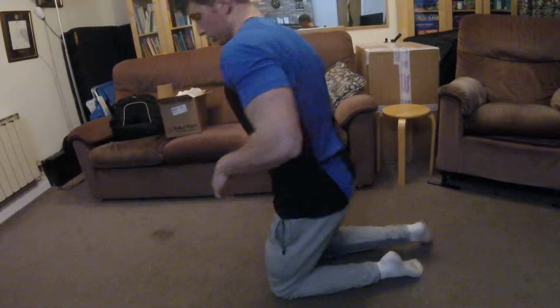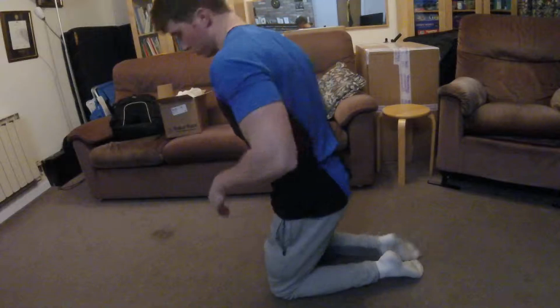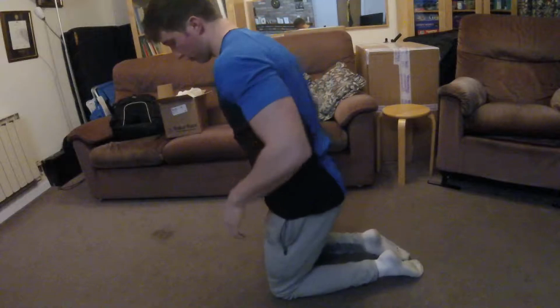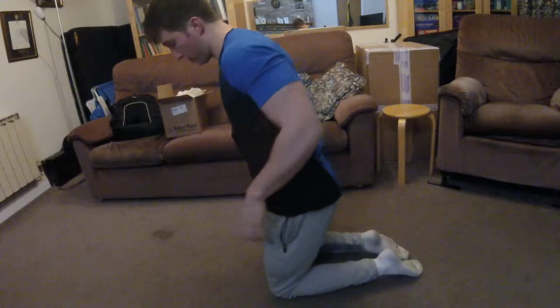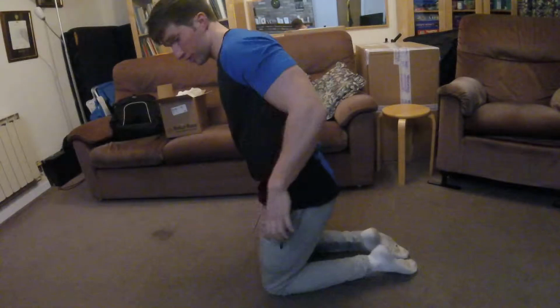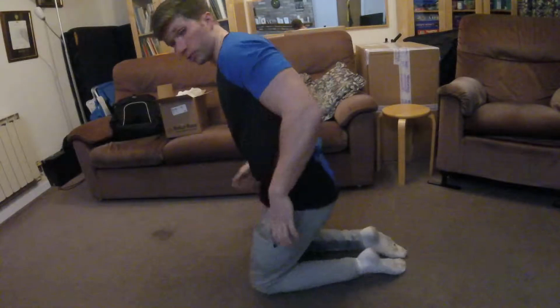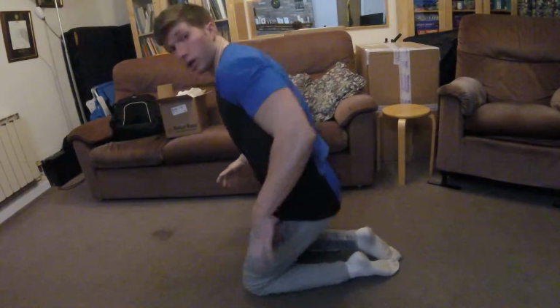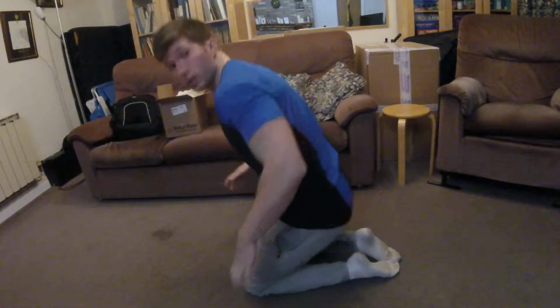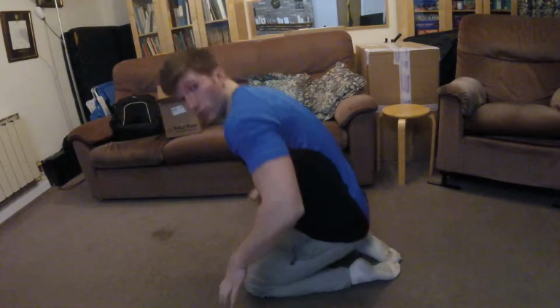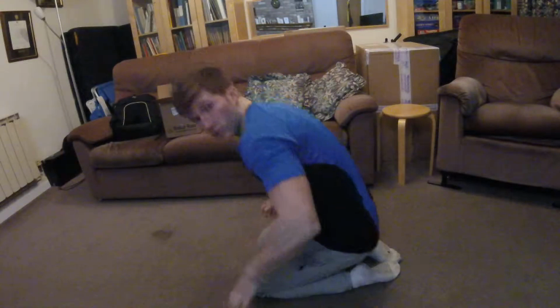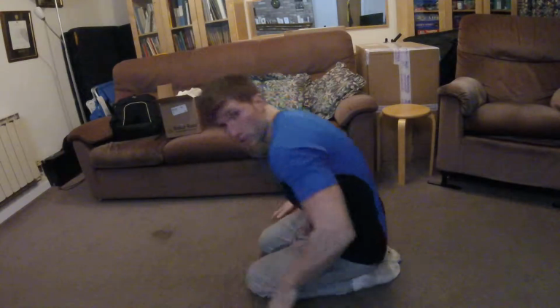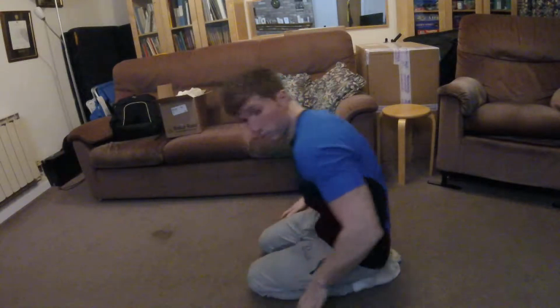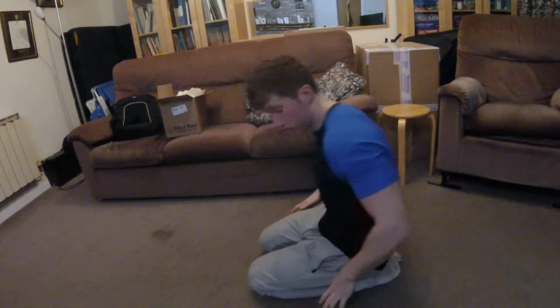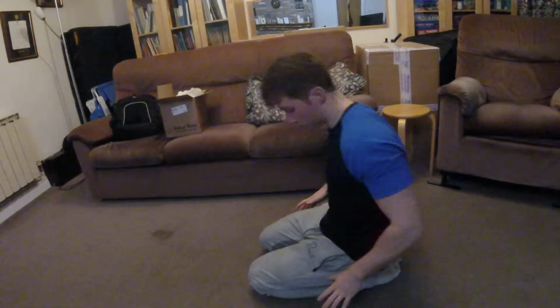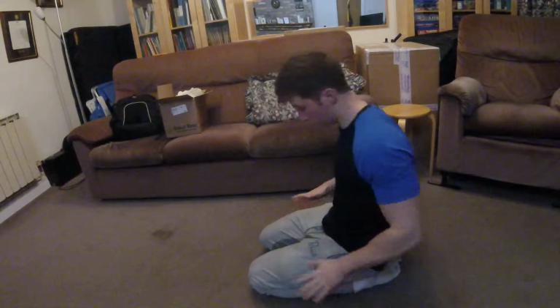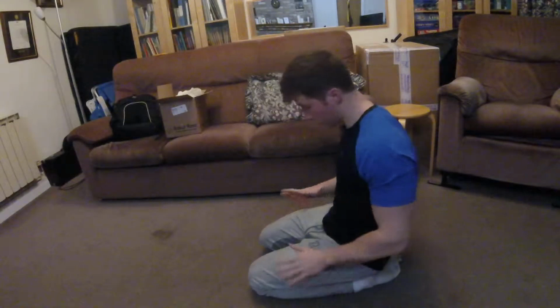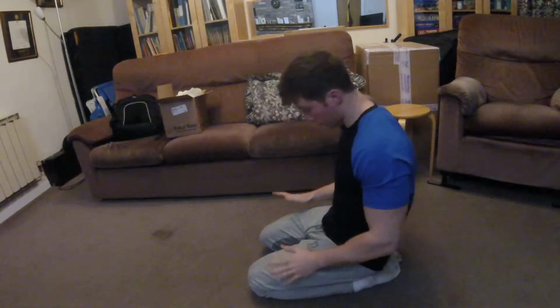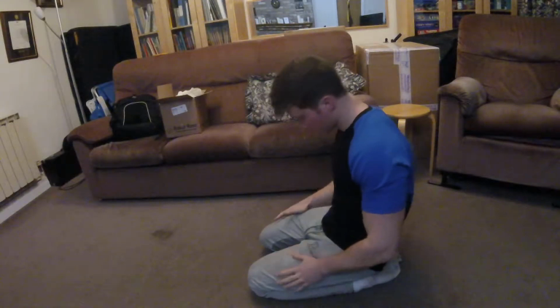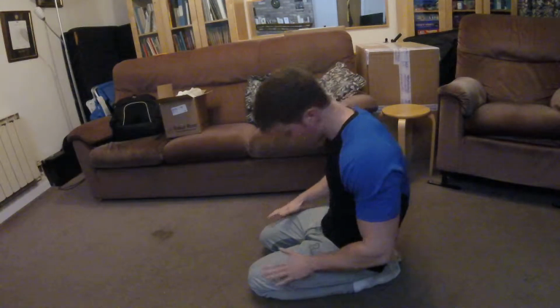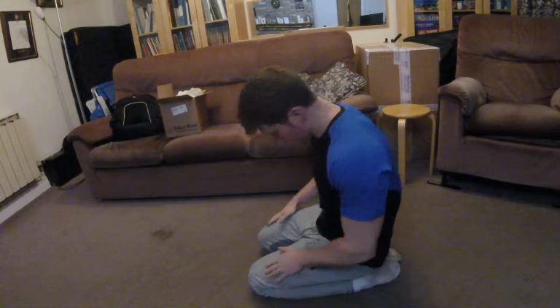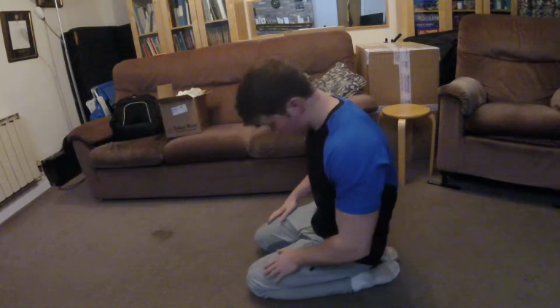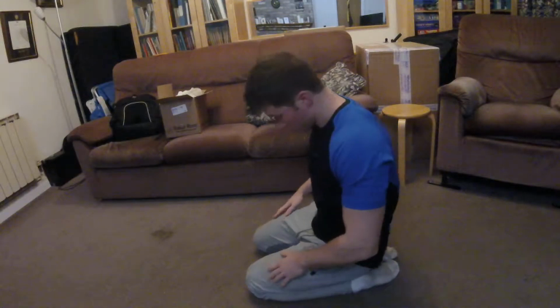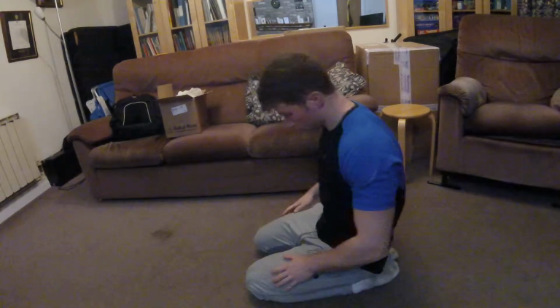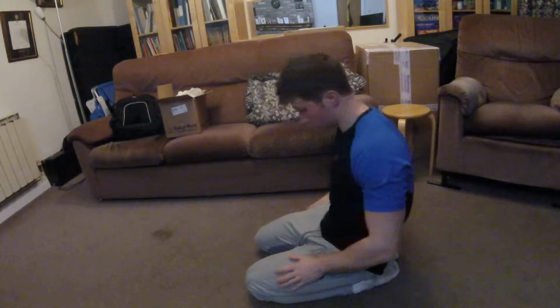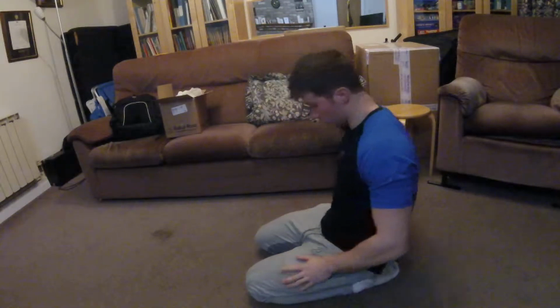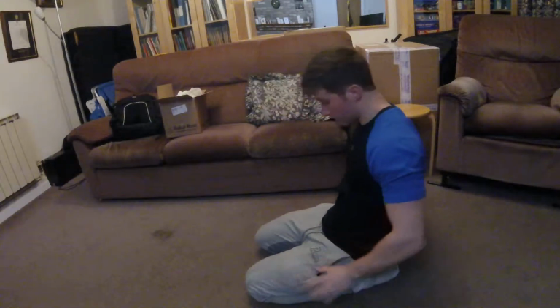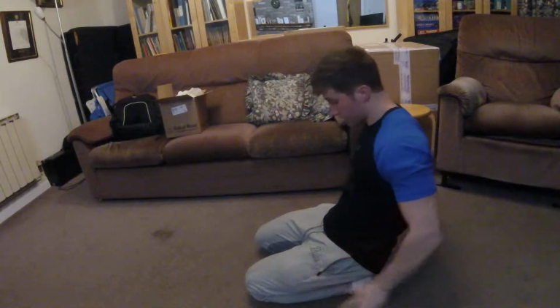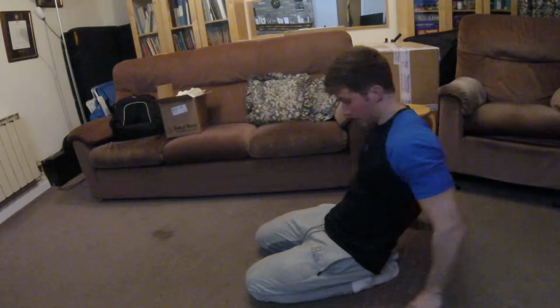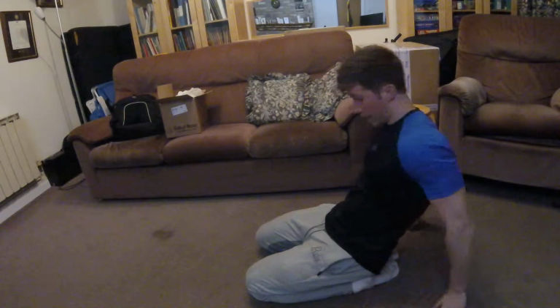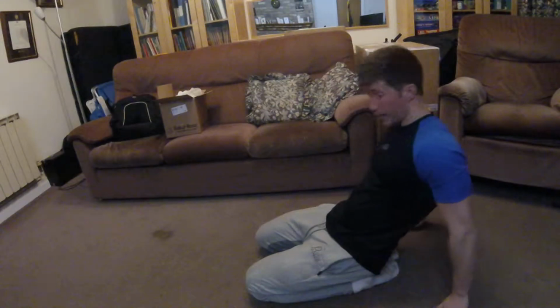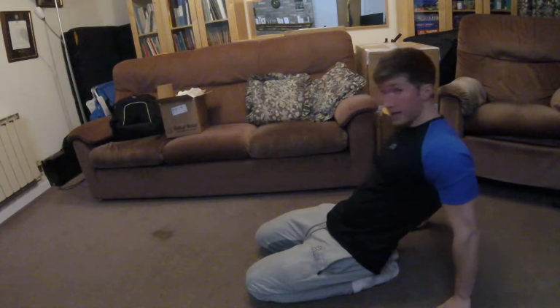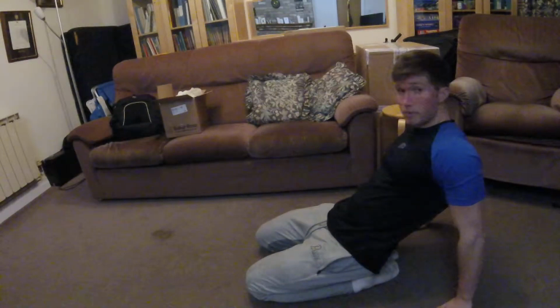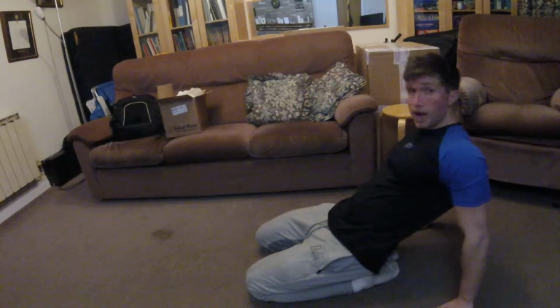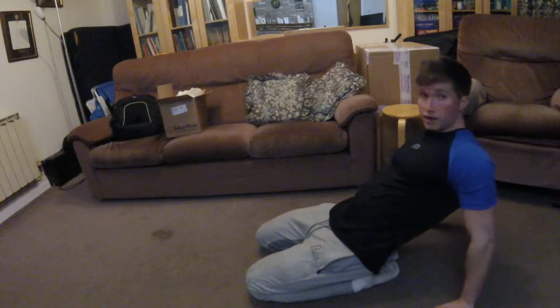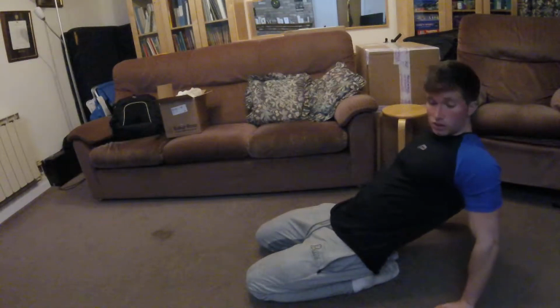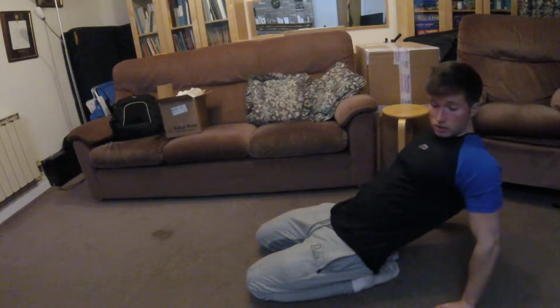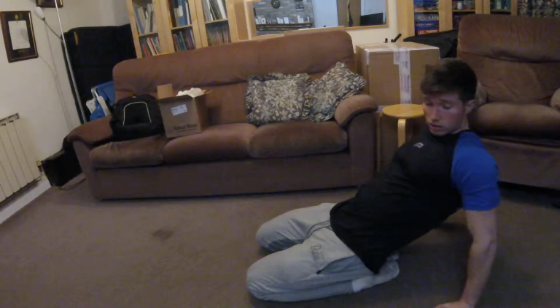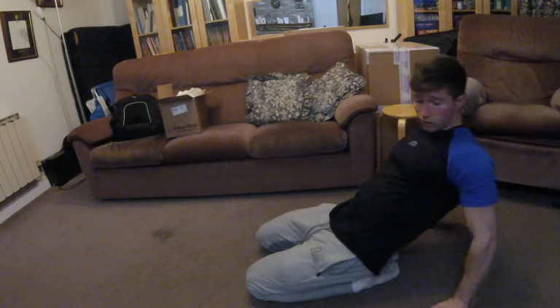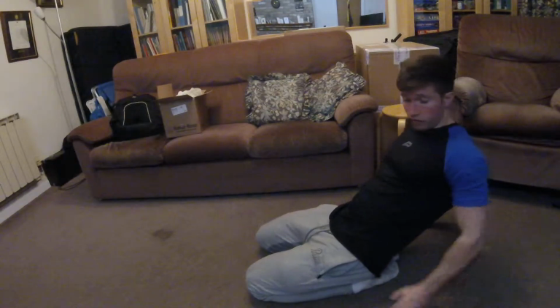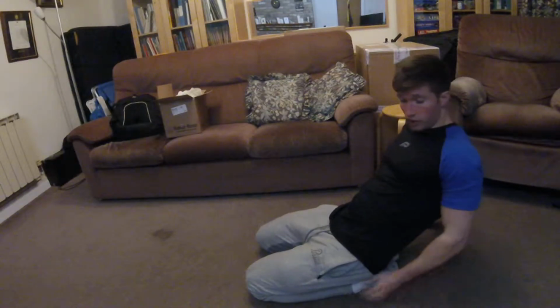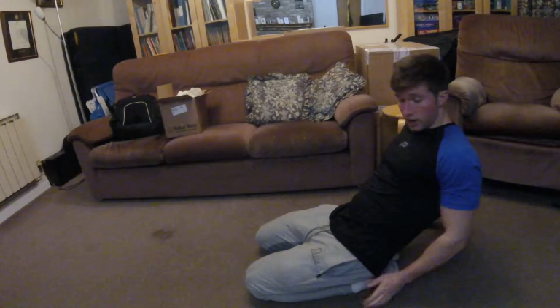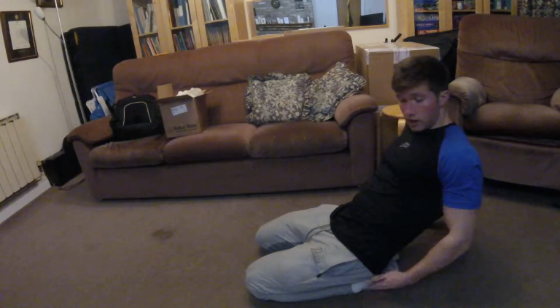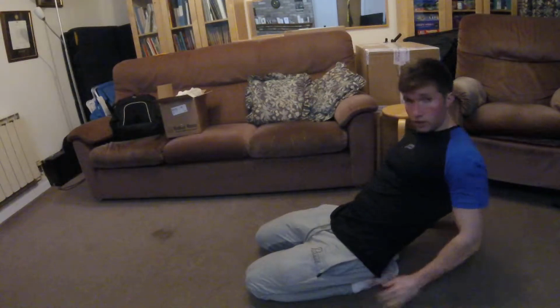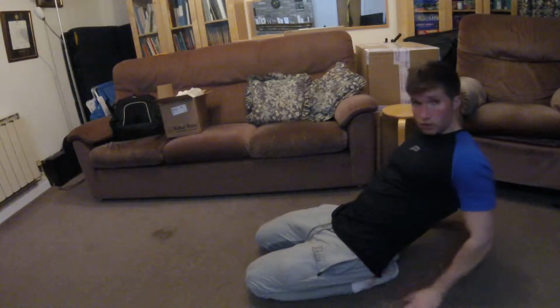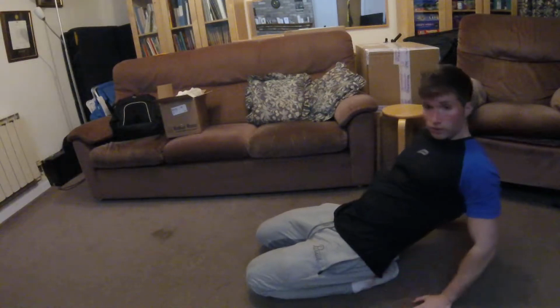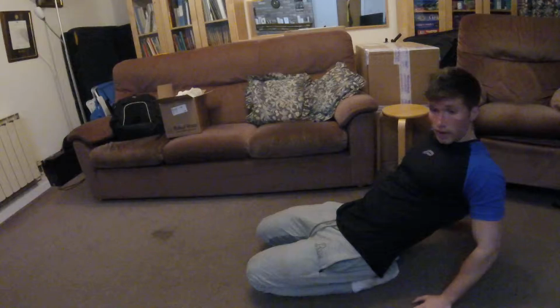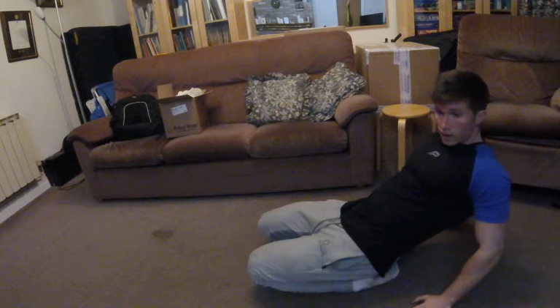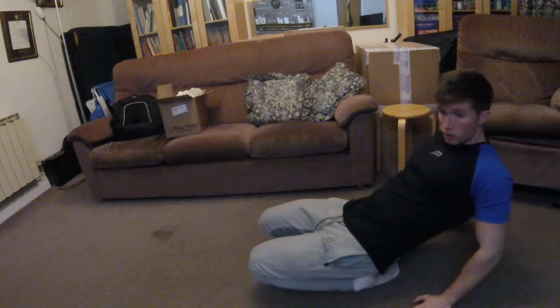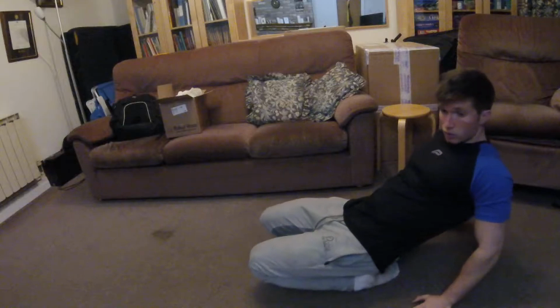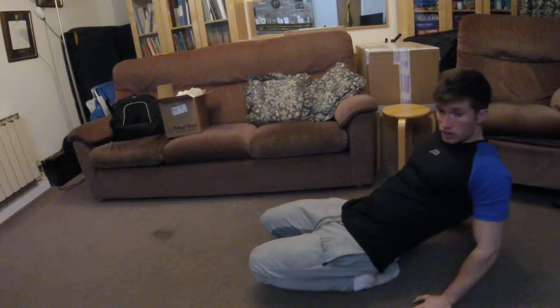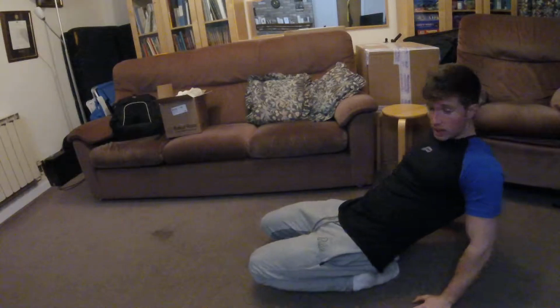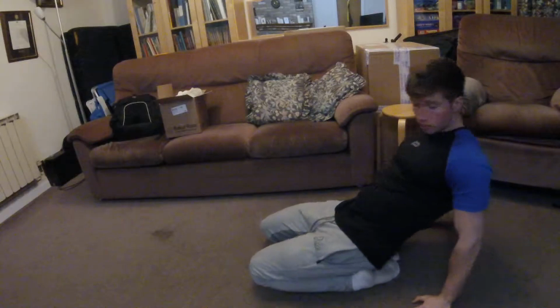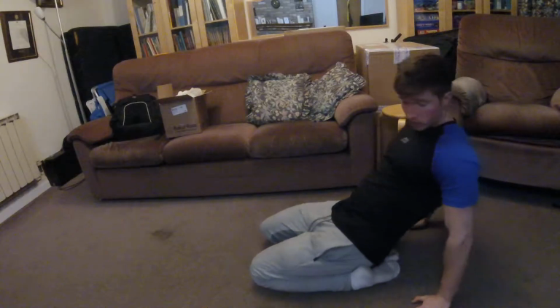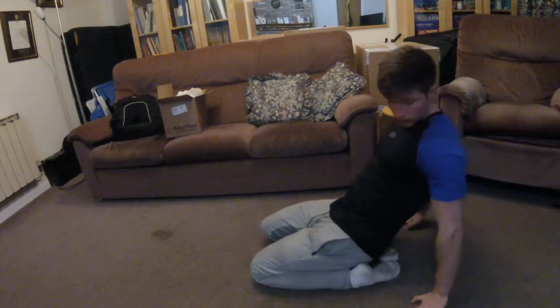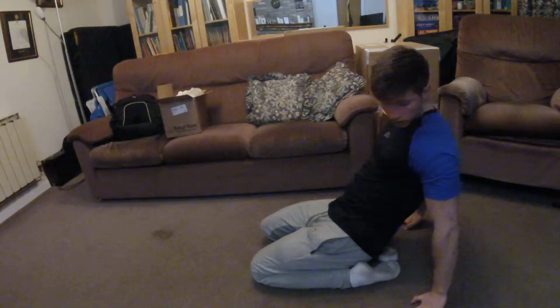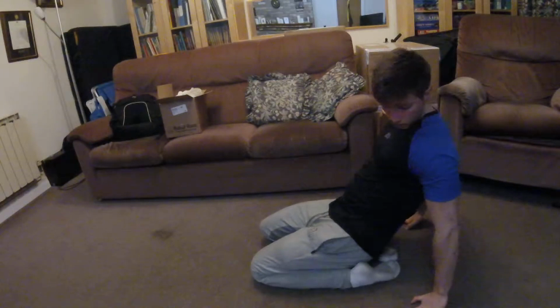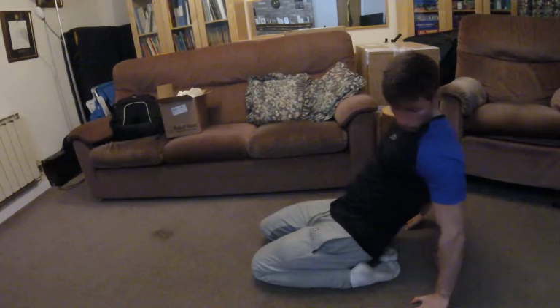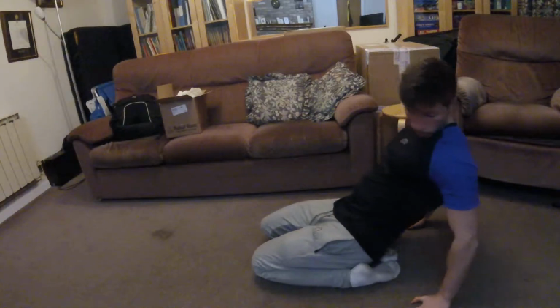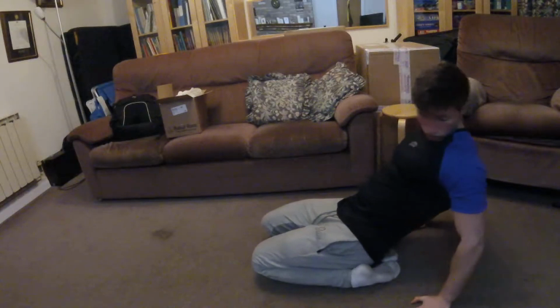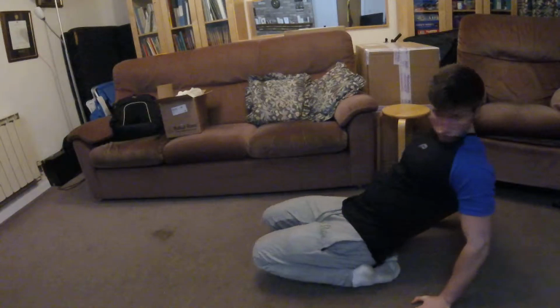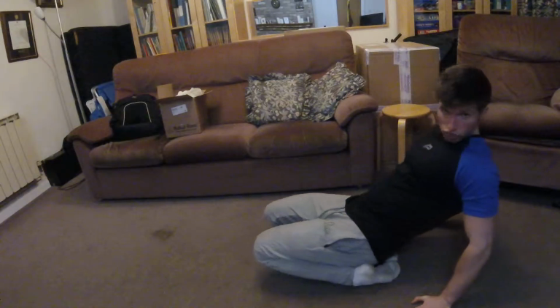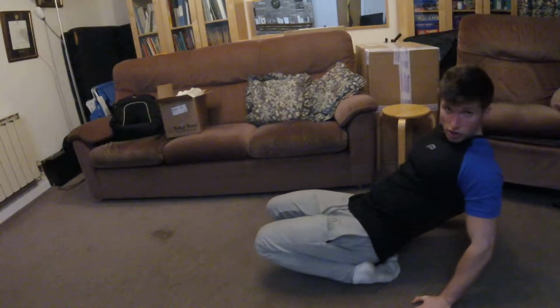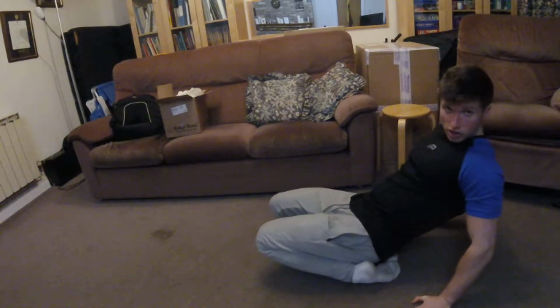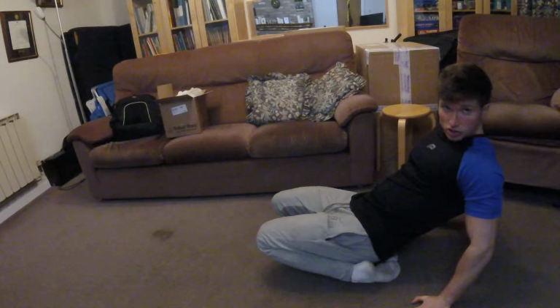The first thing I'm going to do is simply come to my knees and lean back. The foot here — the ankle is getting a big stretch.